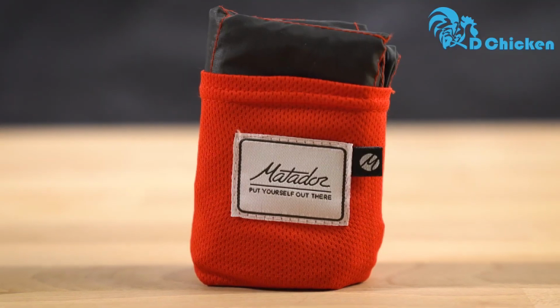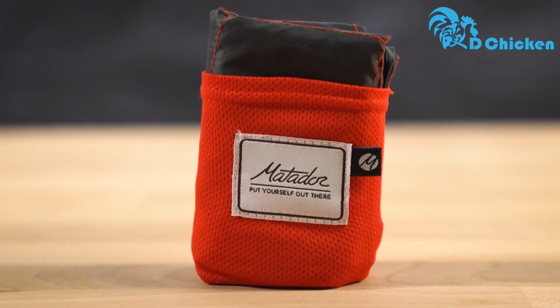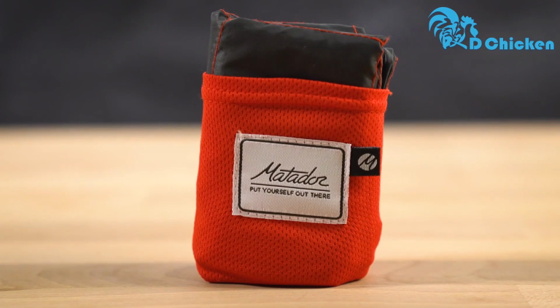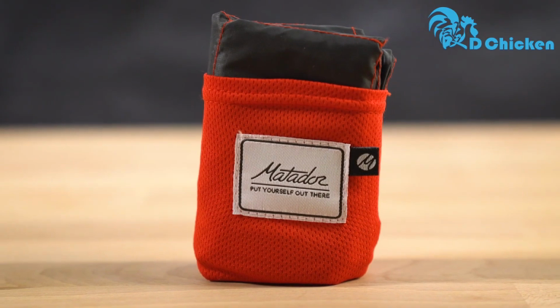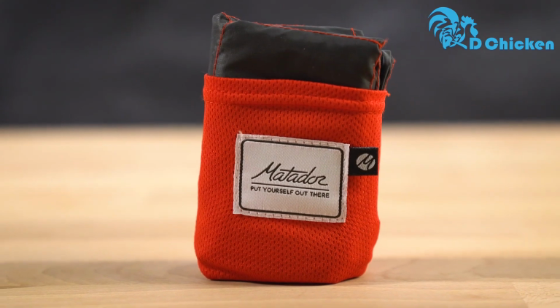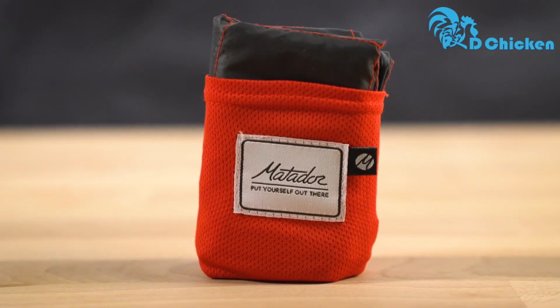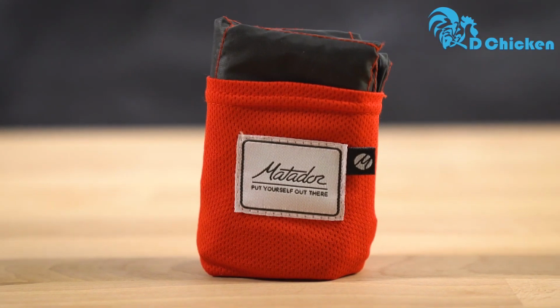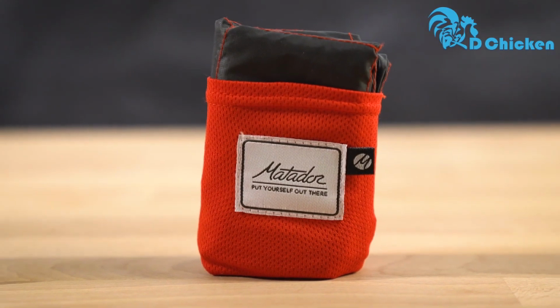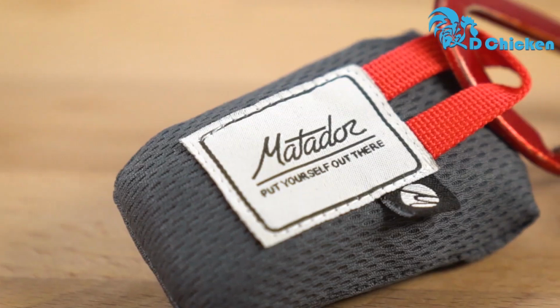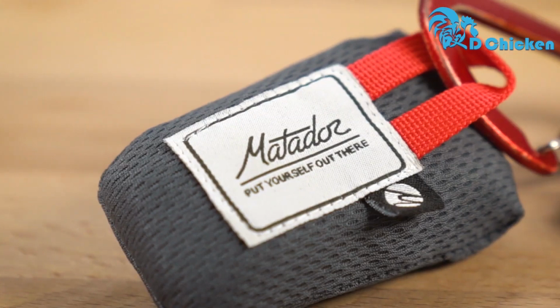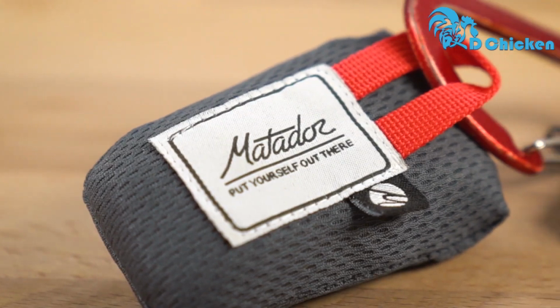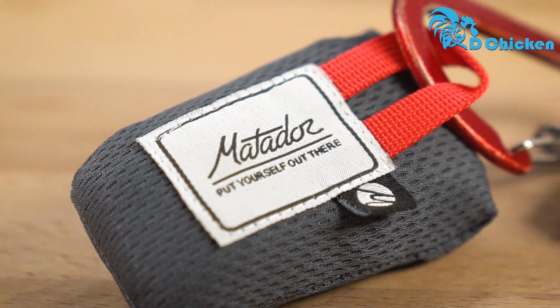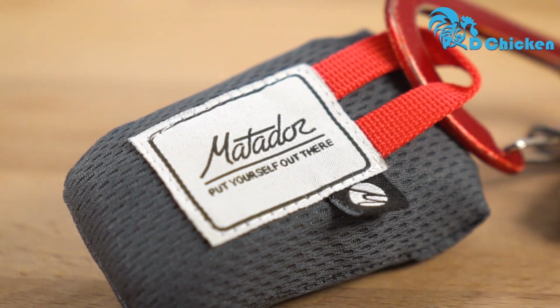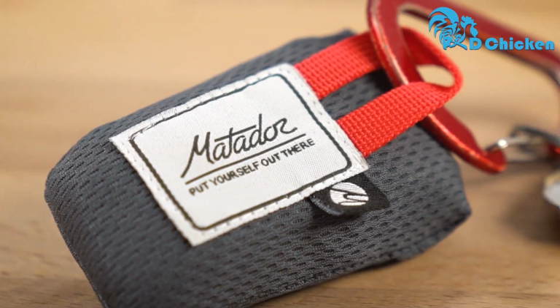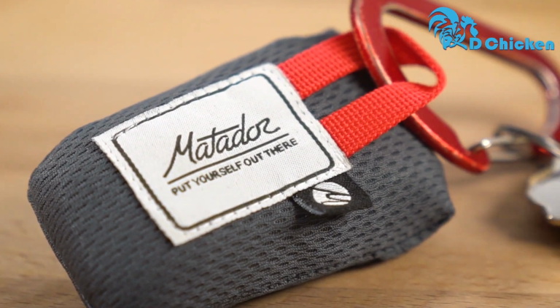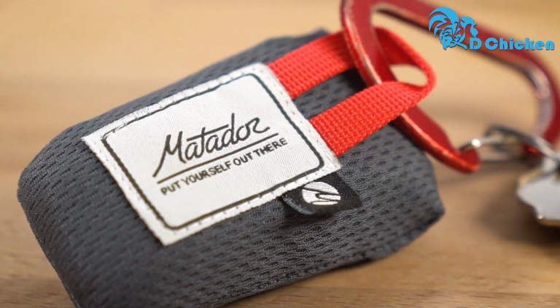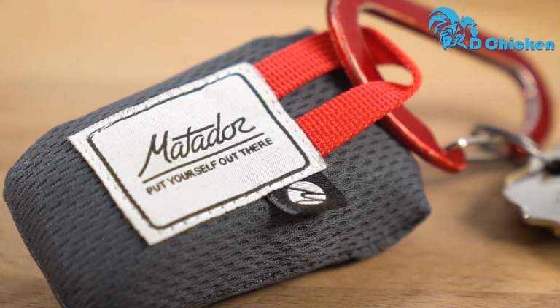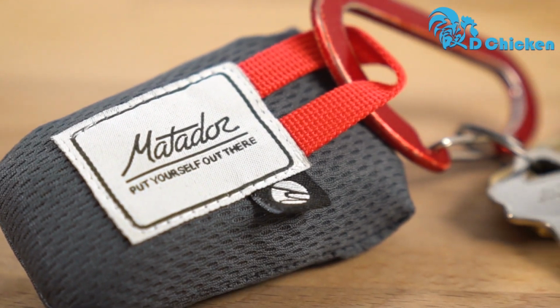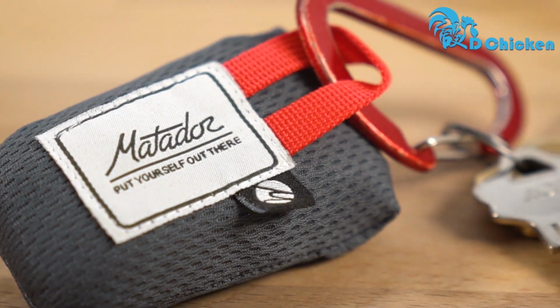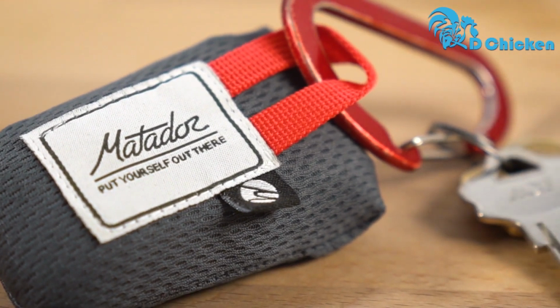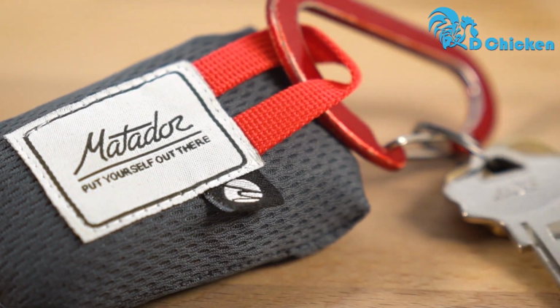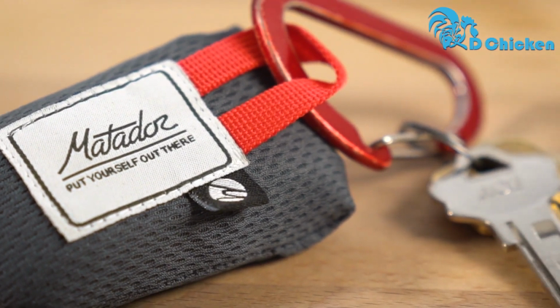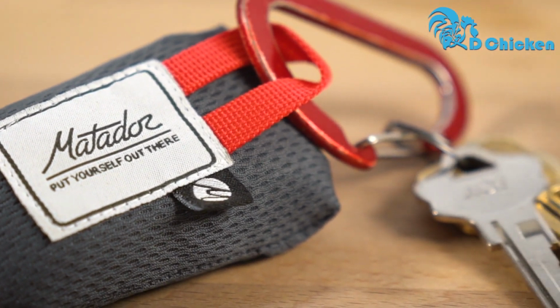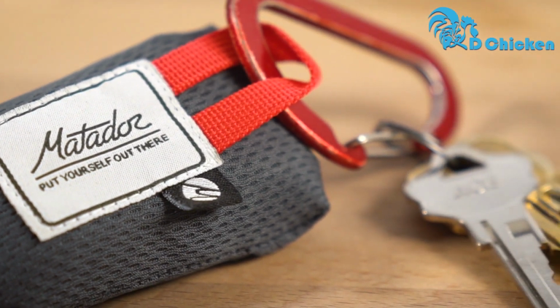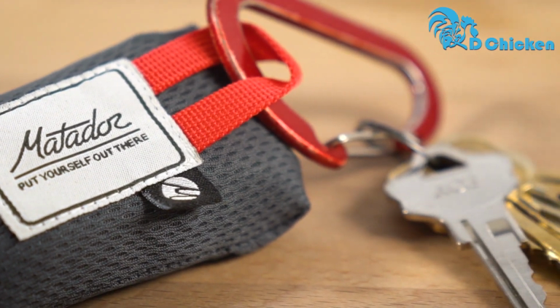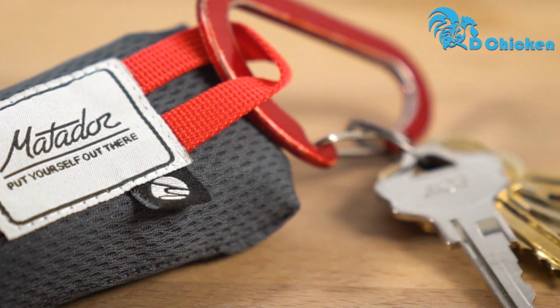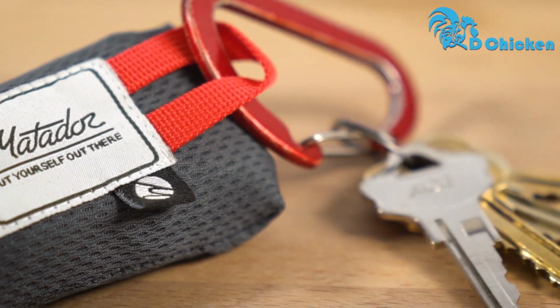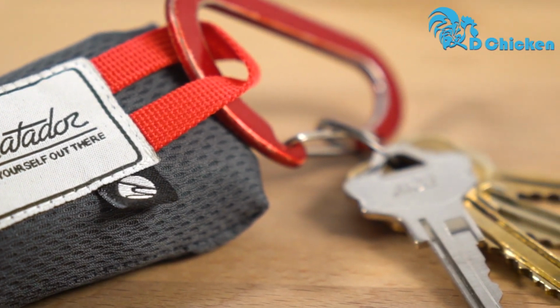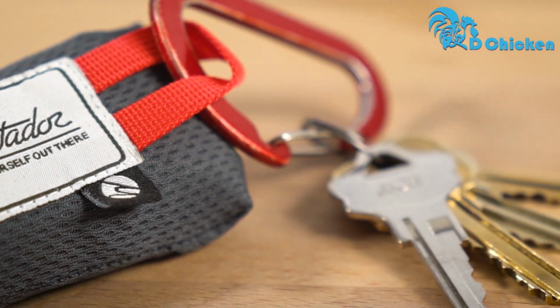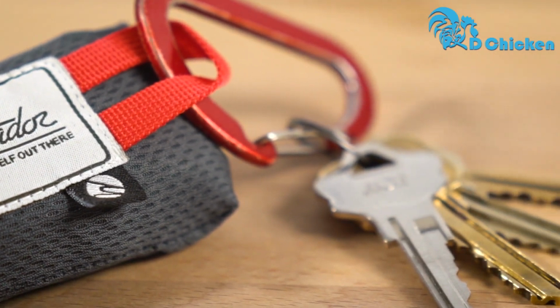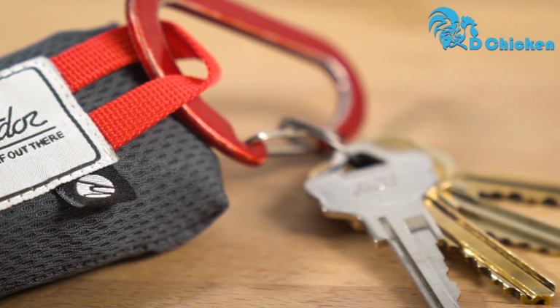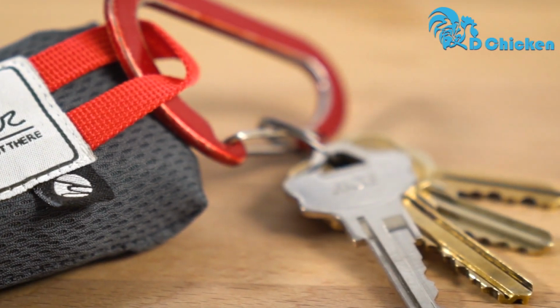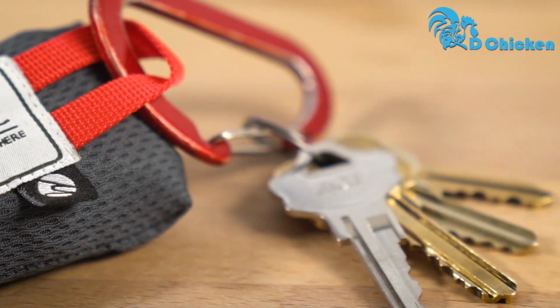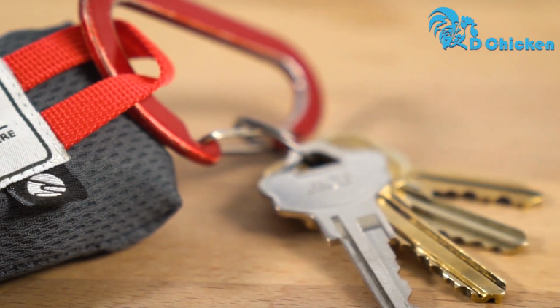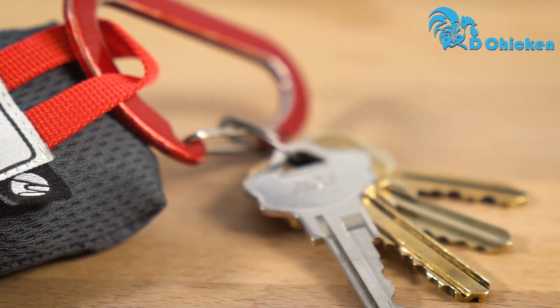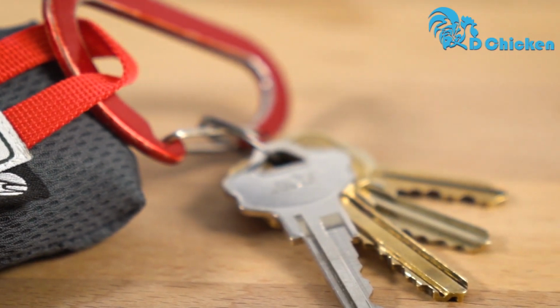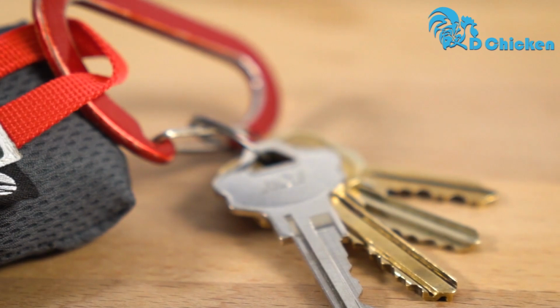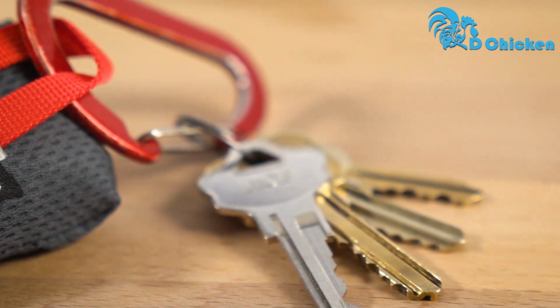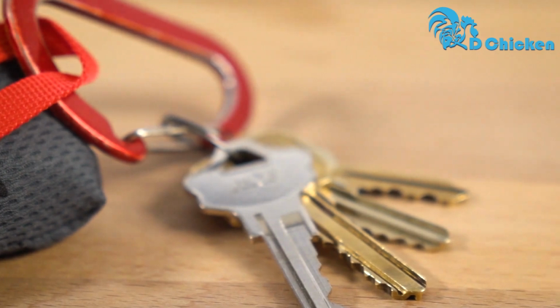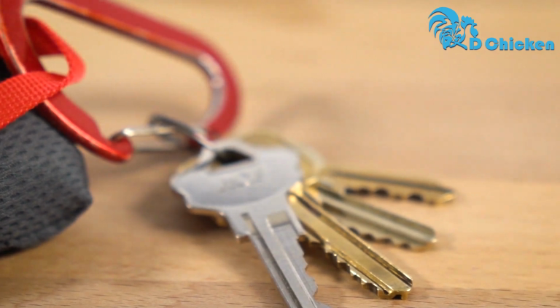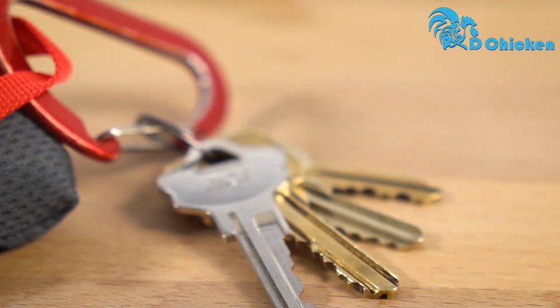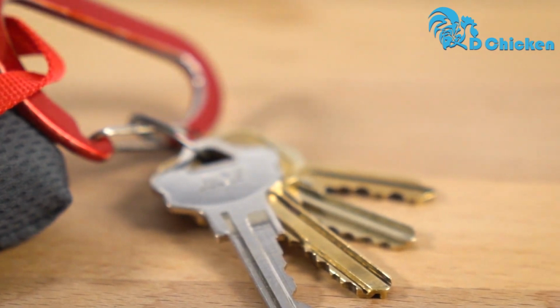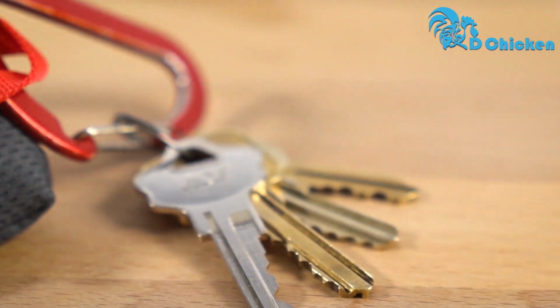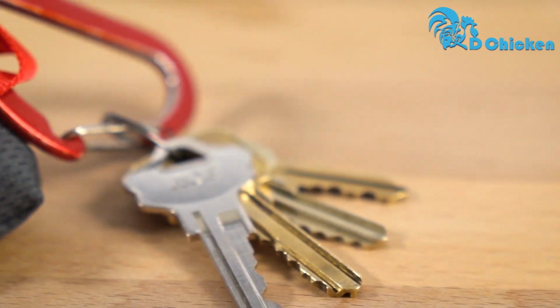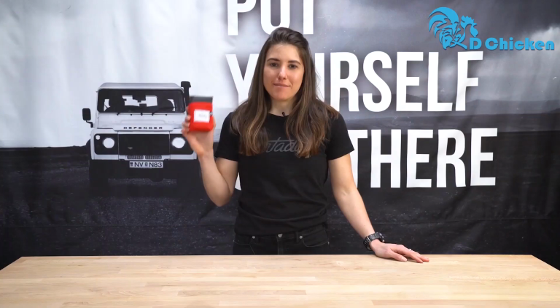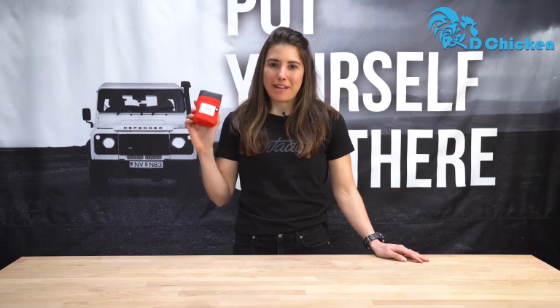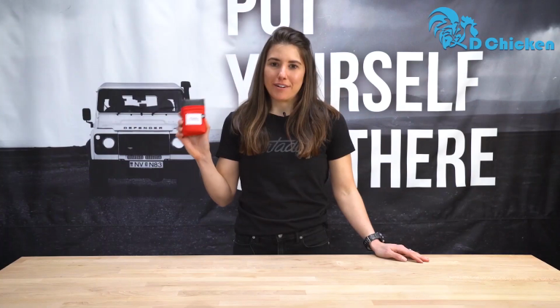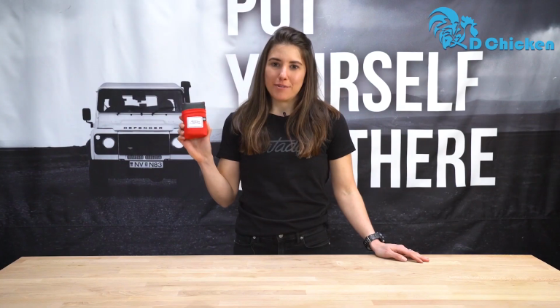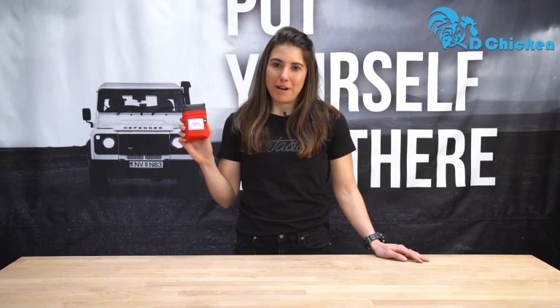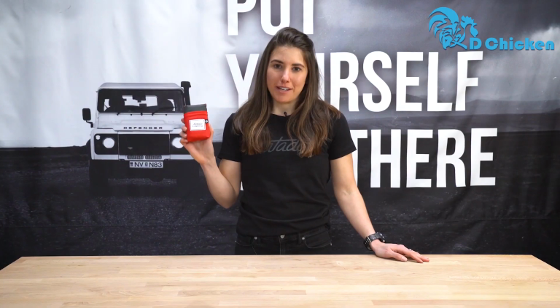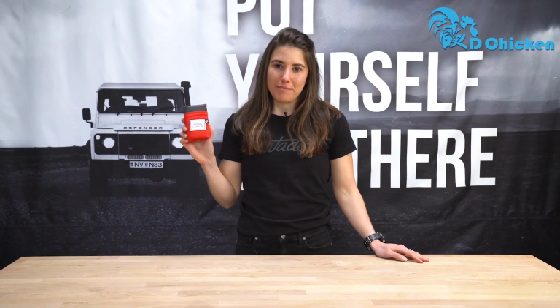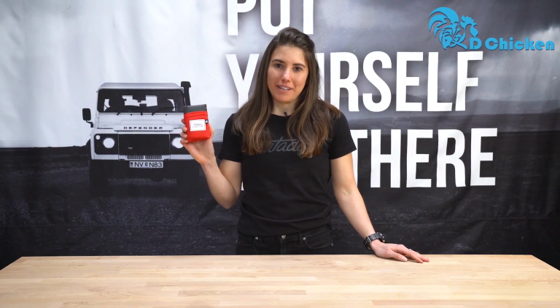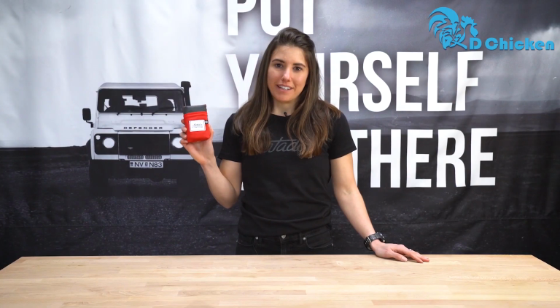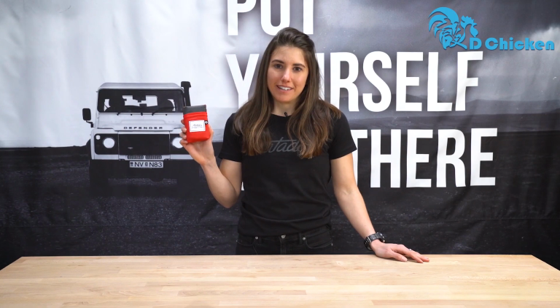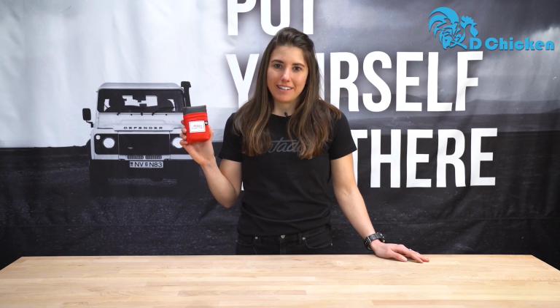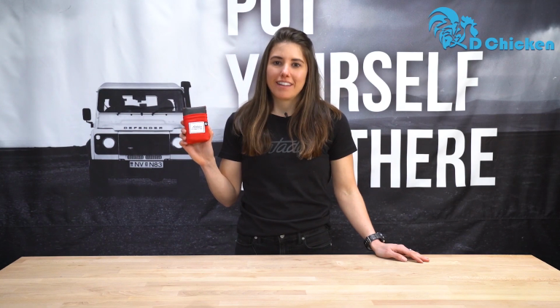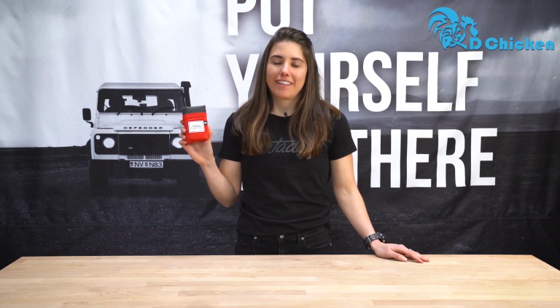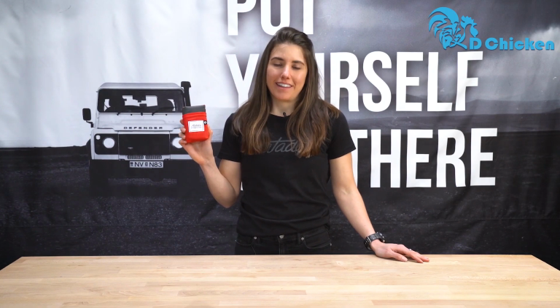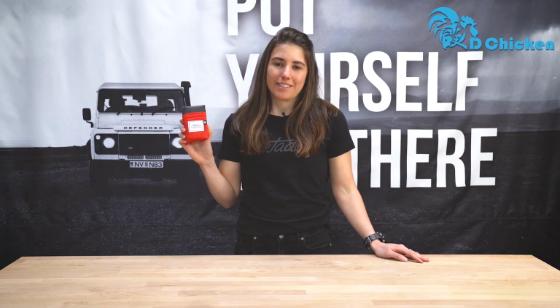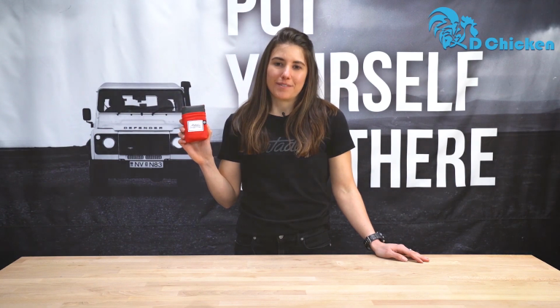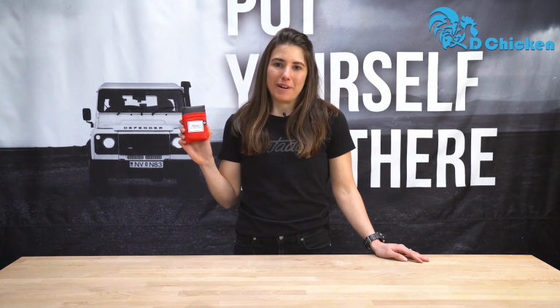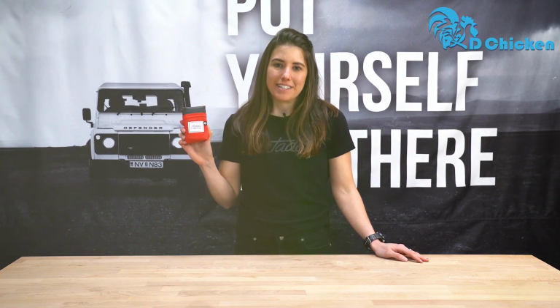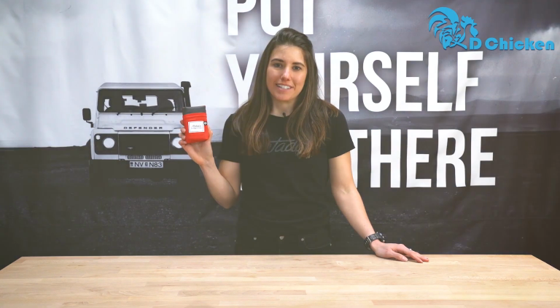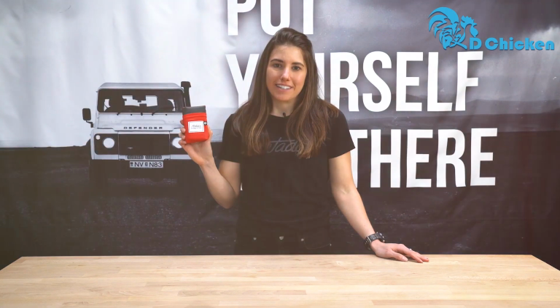The Mini Pocket Blanket includes a nylon loop so you can even use it as a keychain. And that's the Matador Pocket Blanket. Thanks for watching.